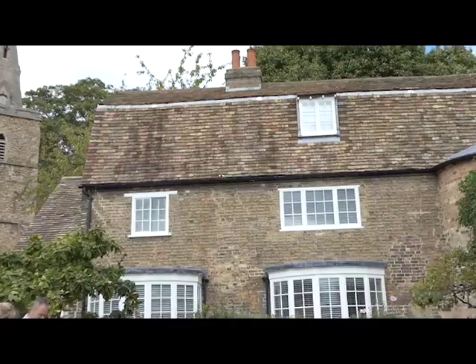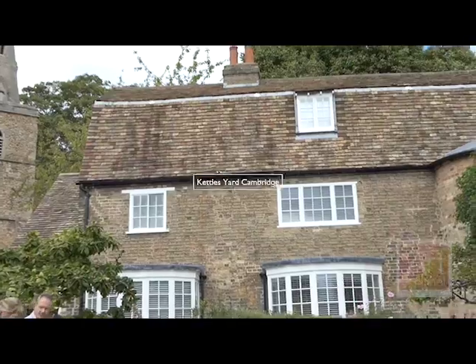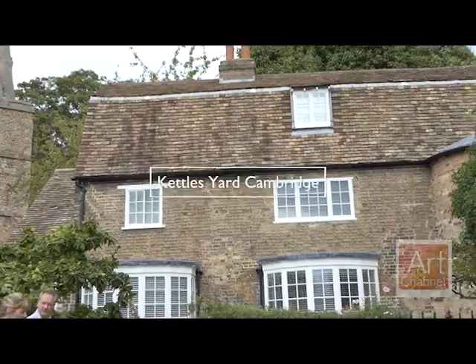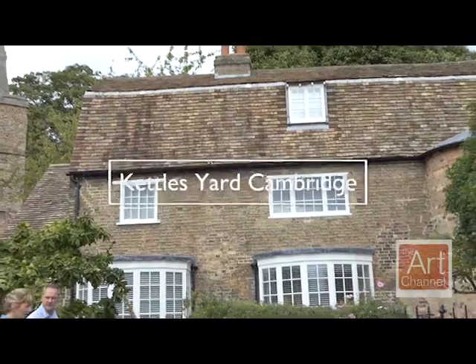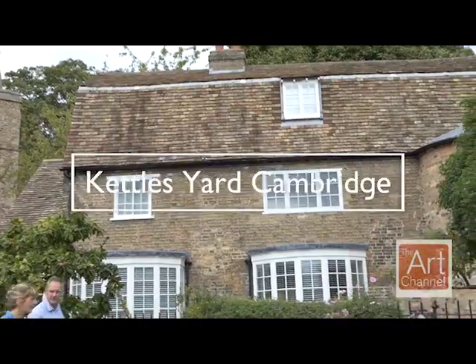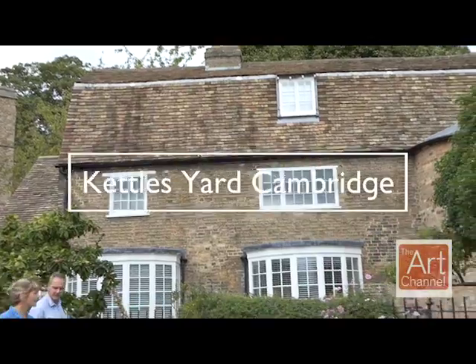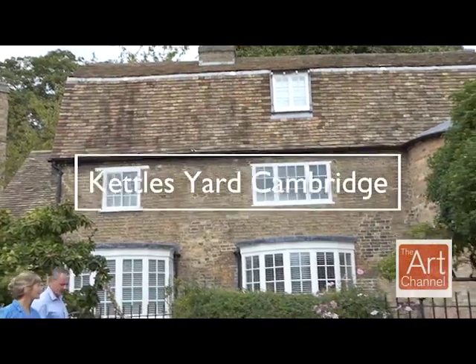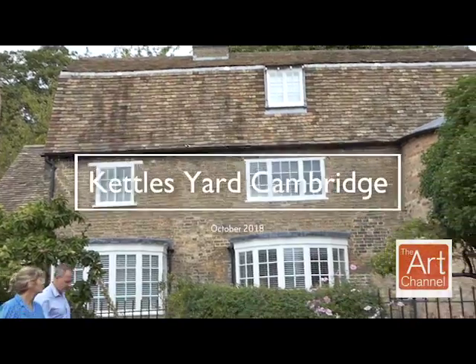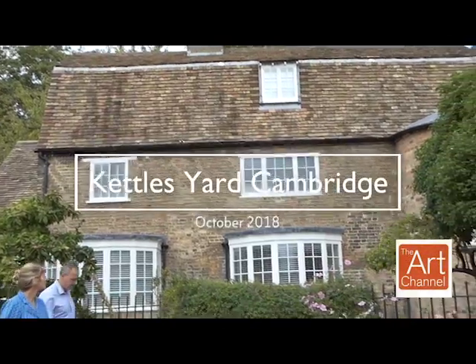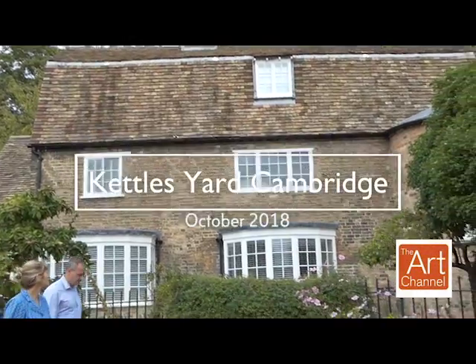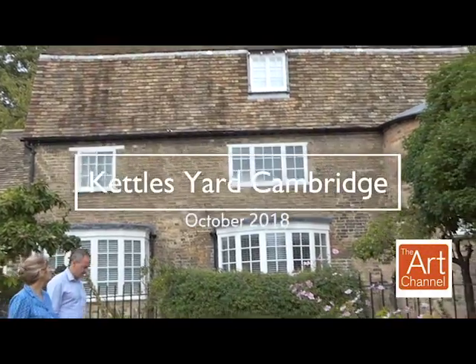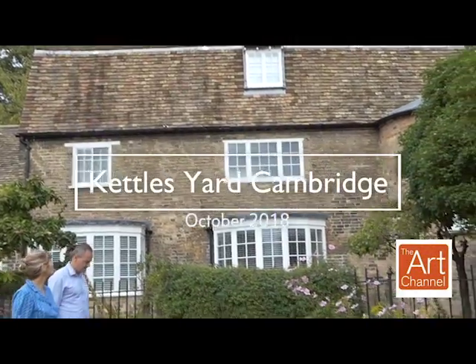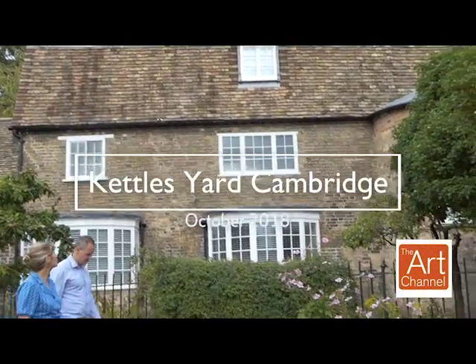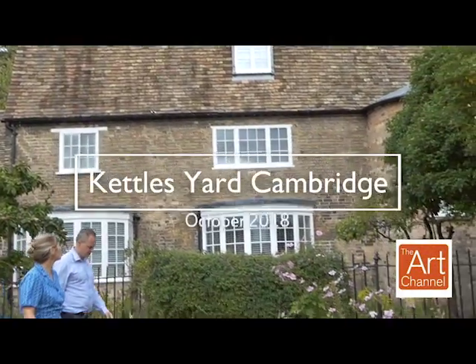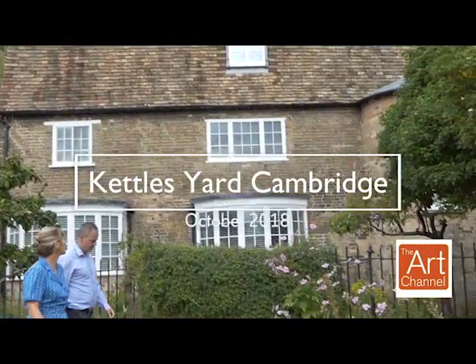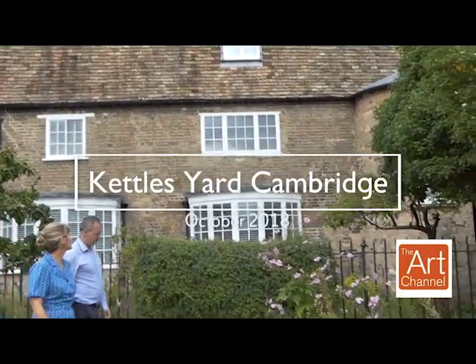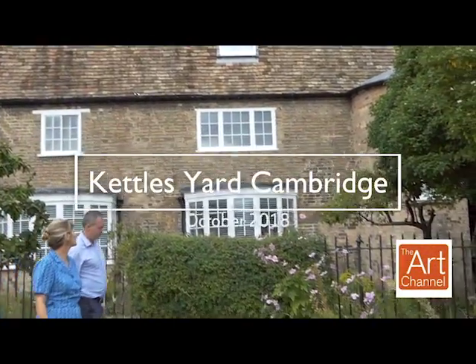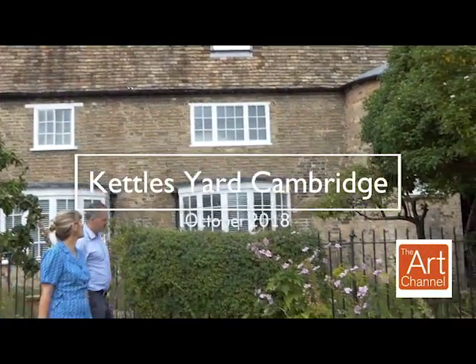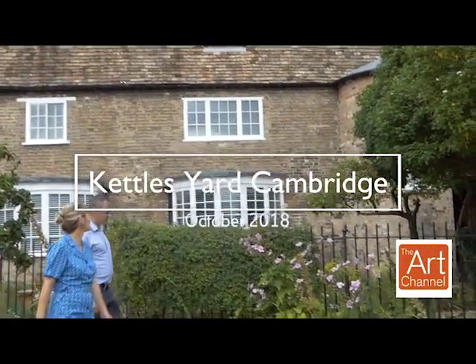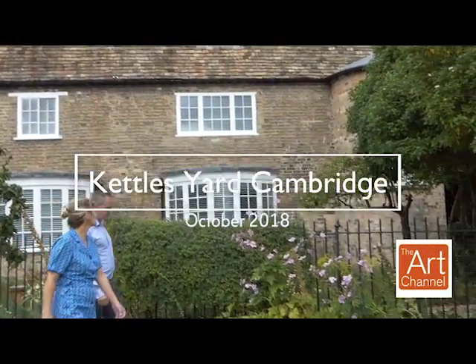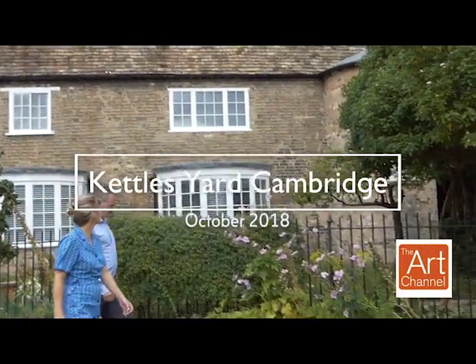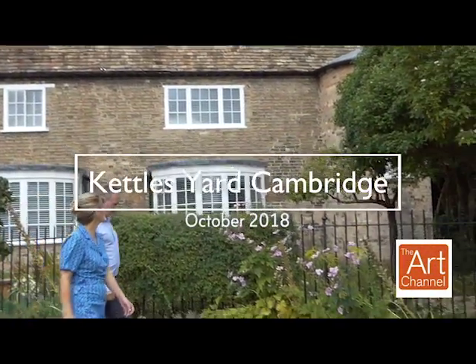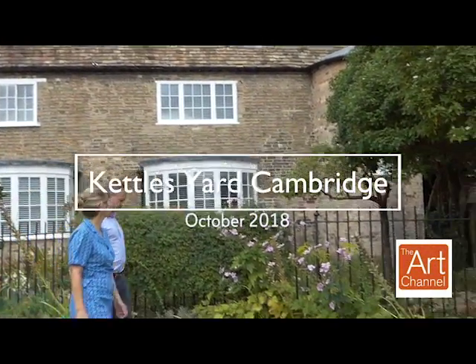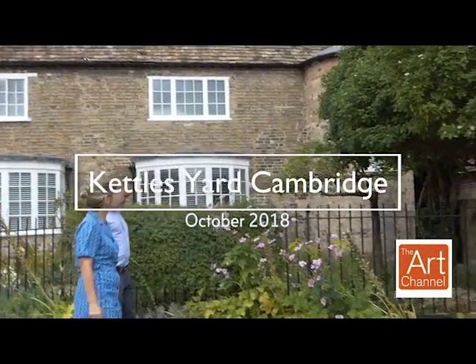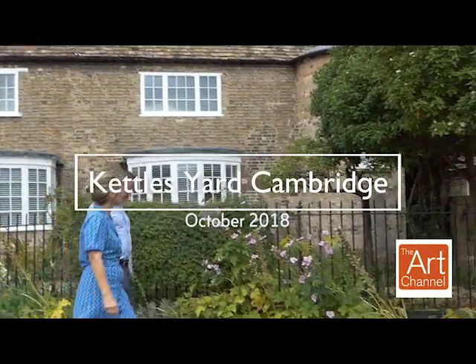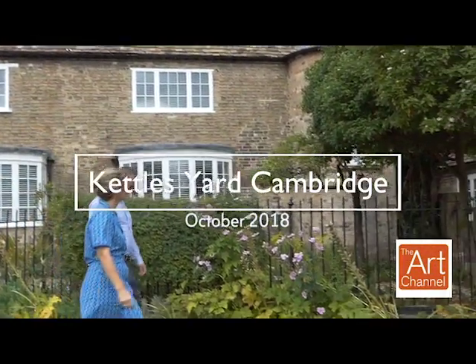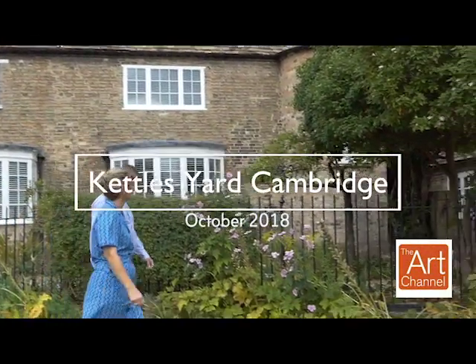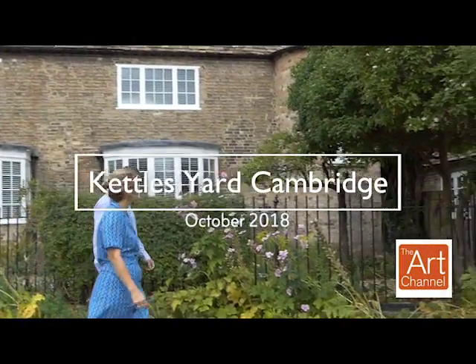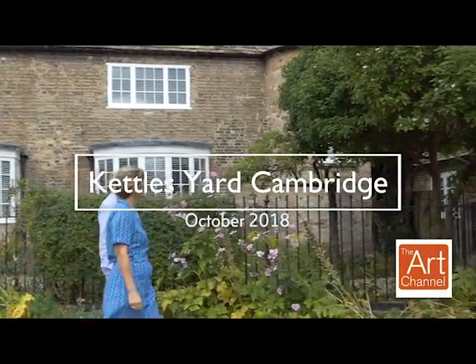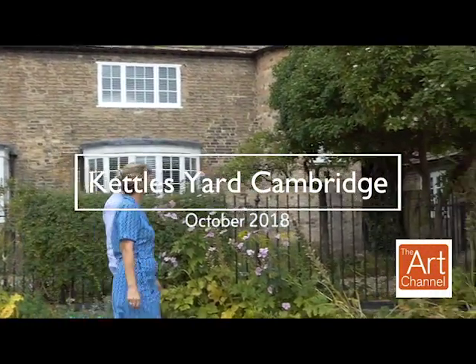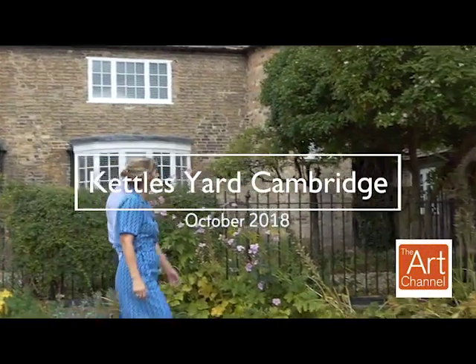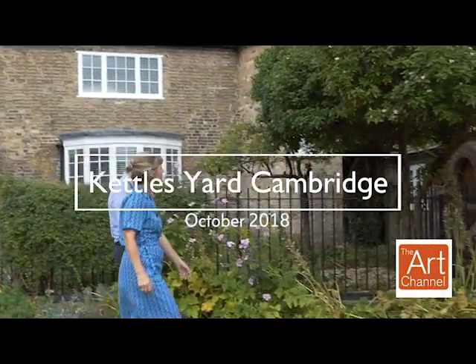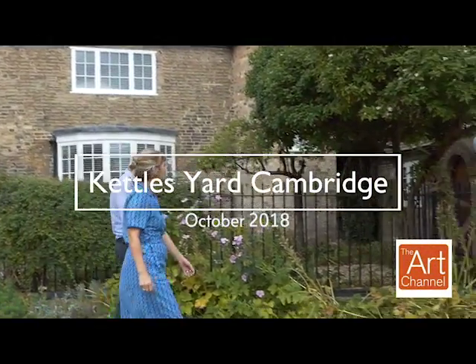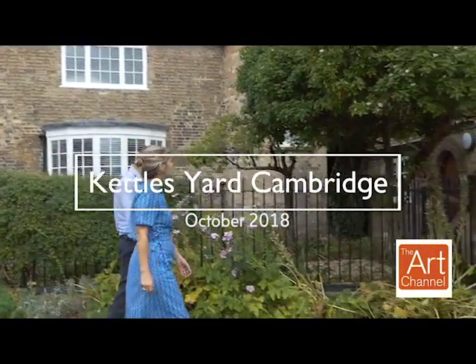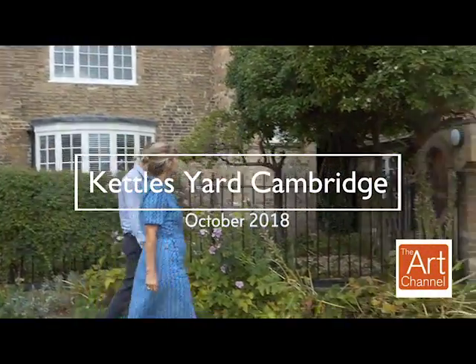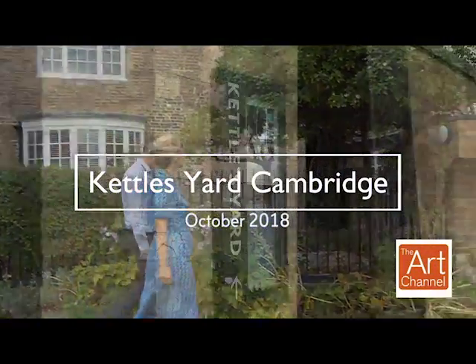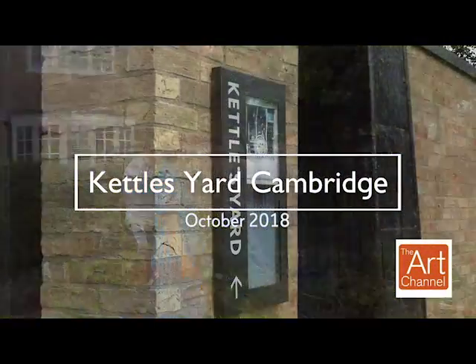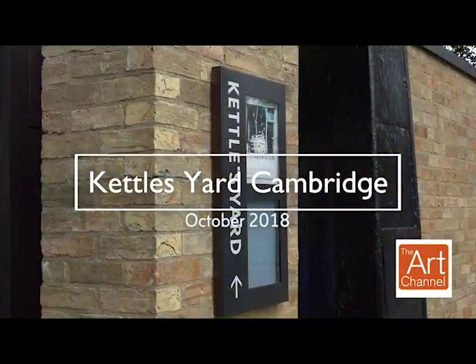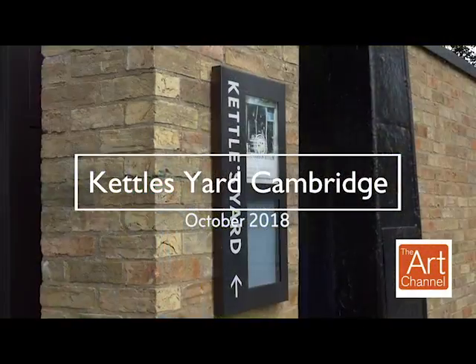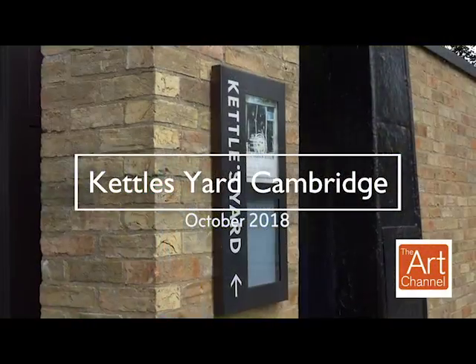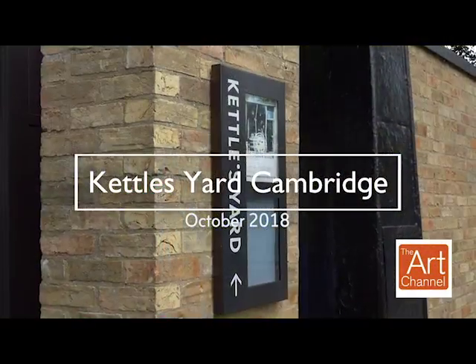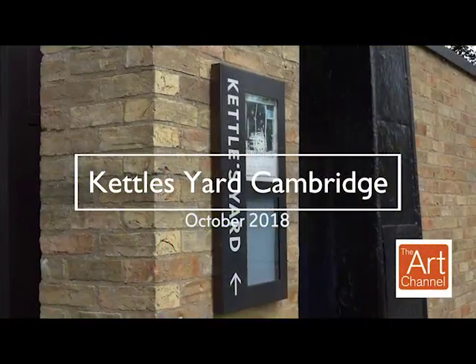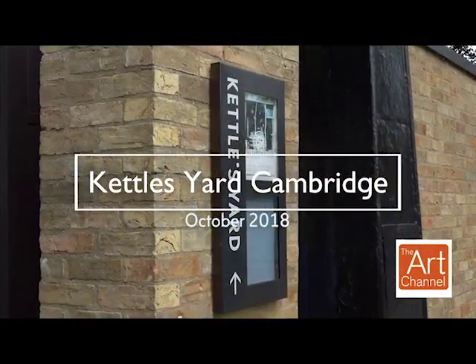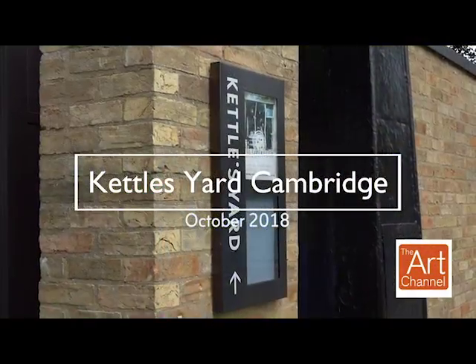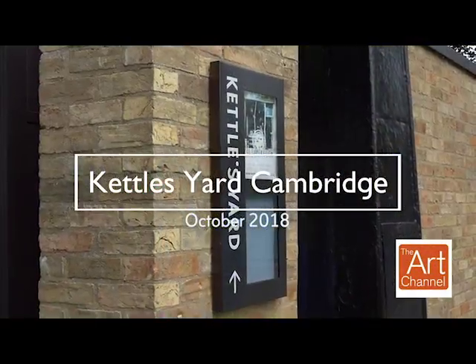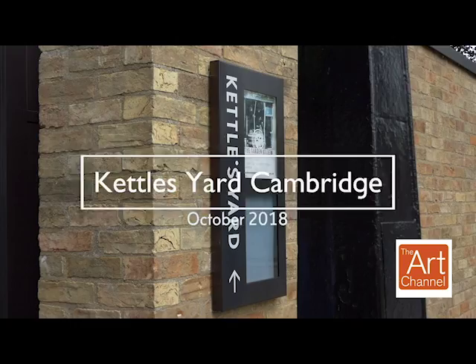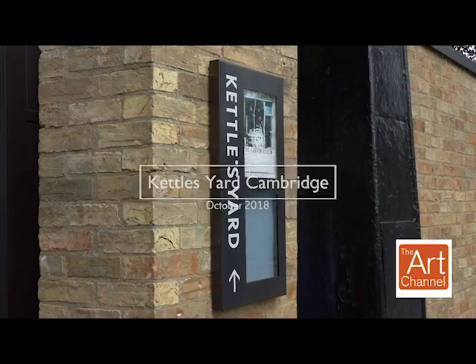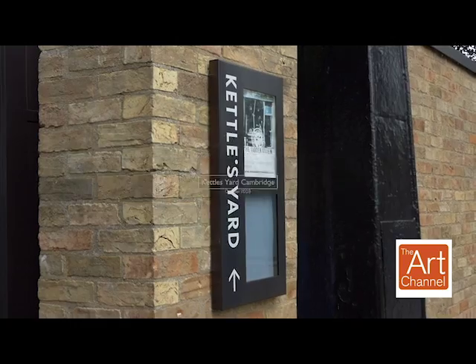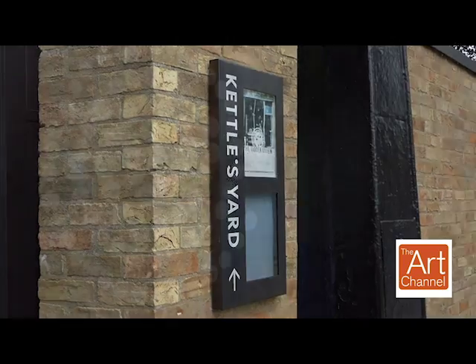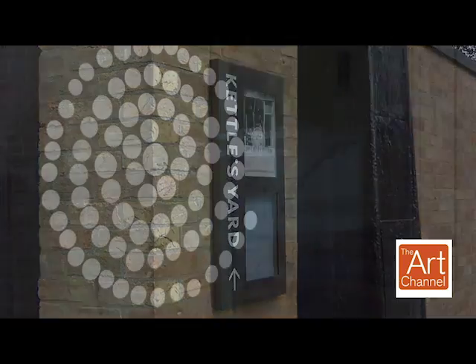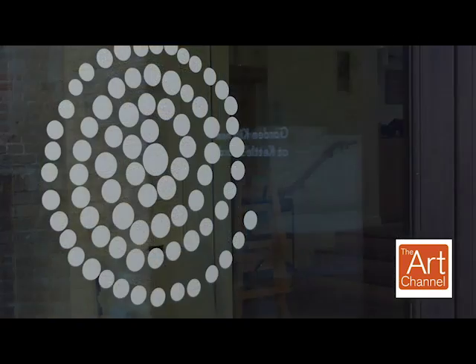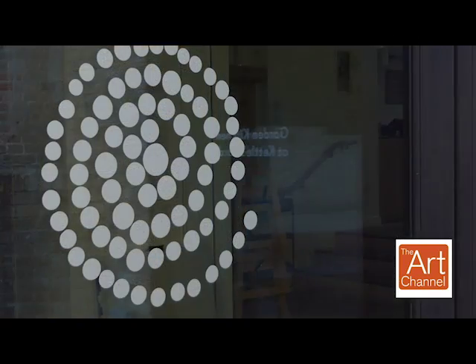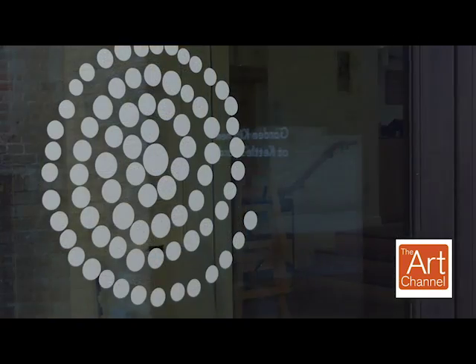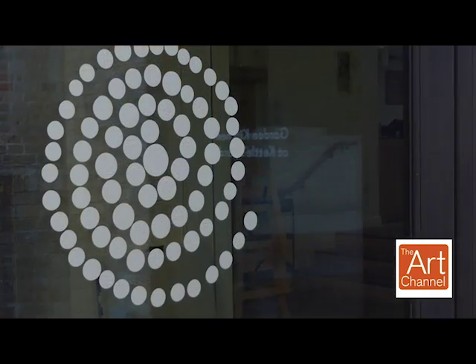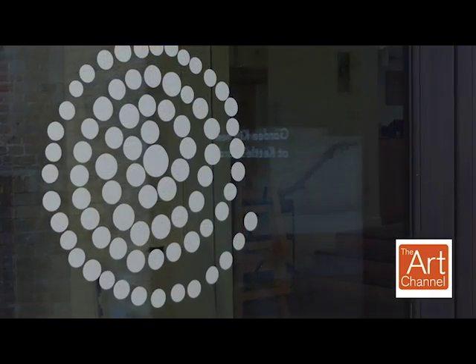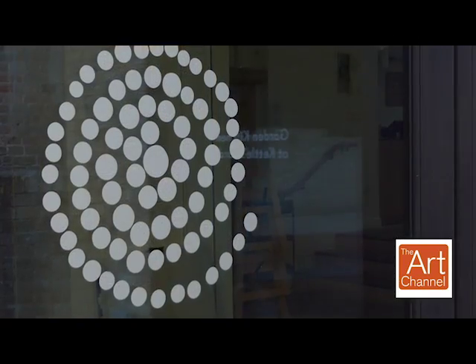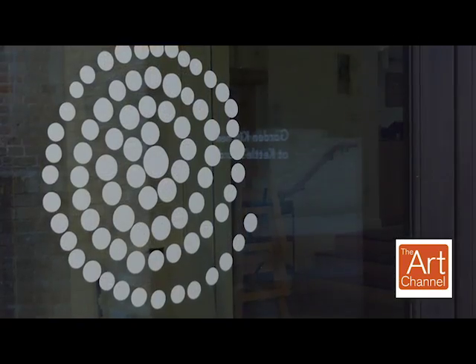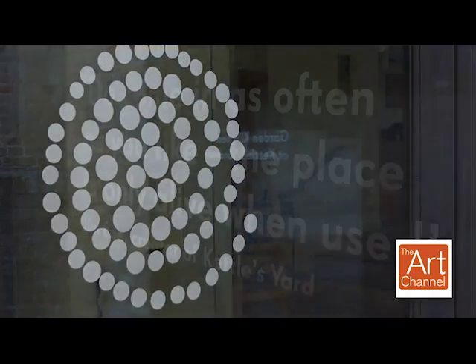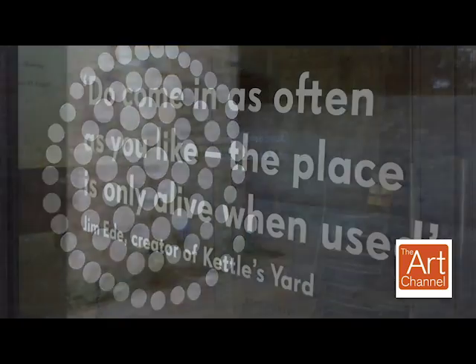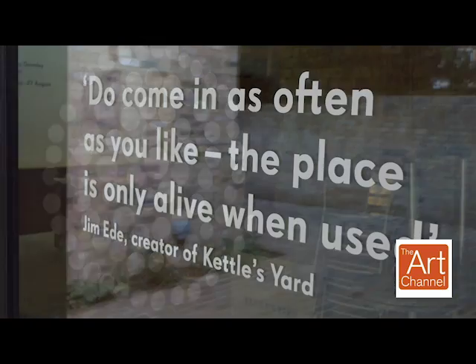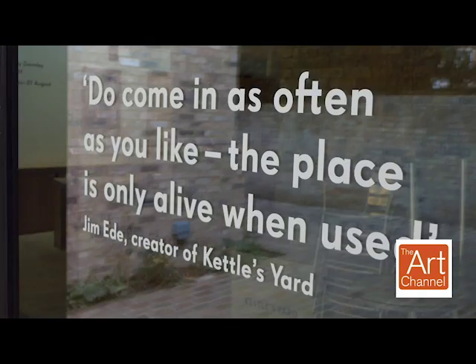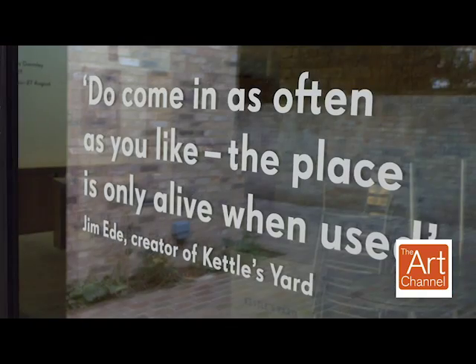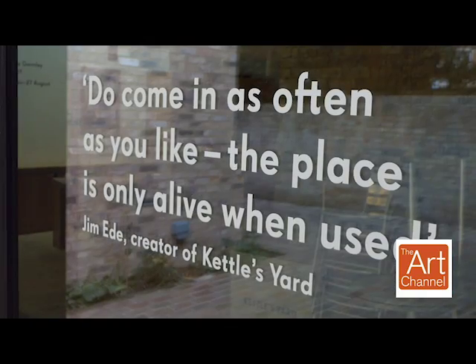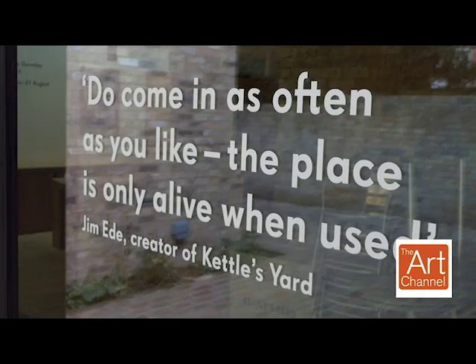Hello, welcome to the Art Channel. Today, myself and Joshua are at Kettlesyard, a gallery in Cambridge, which is part of the University of Cambridge.